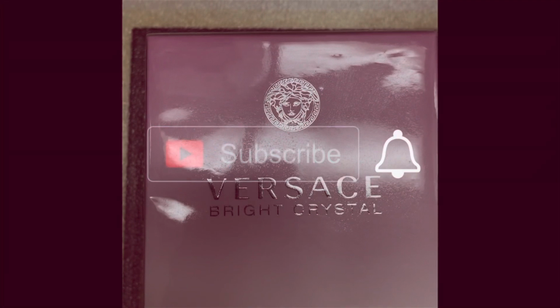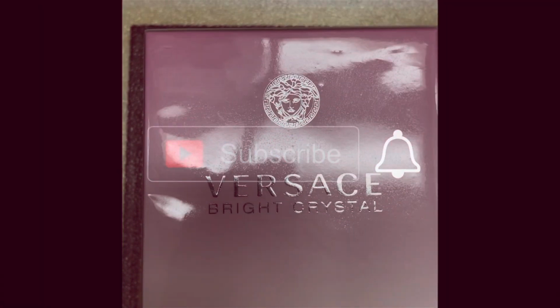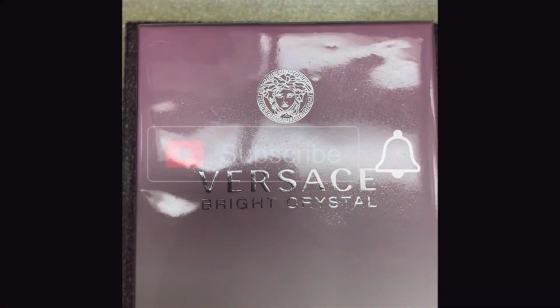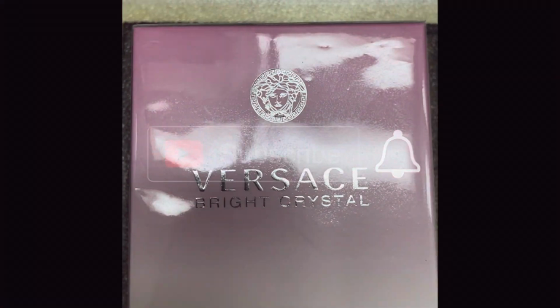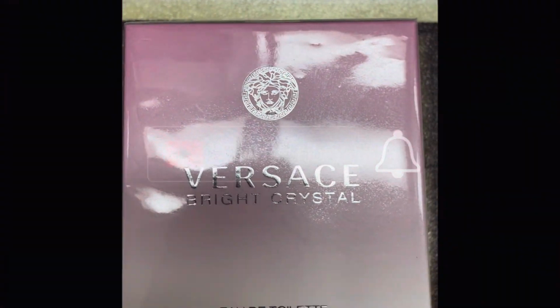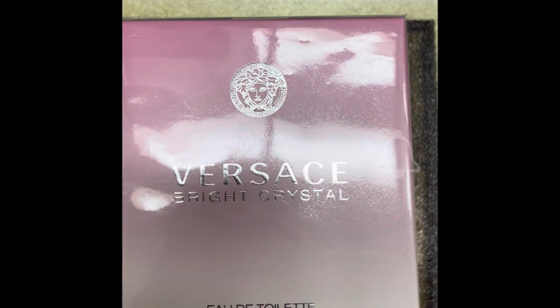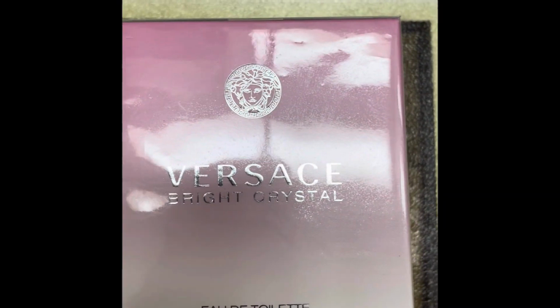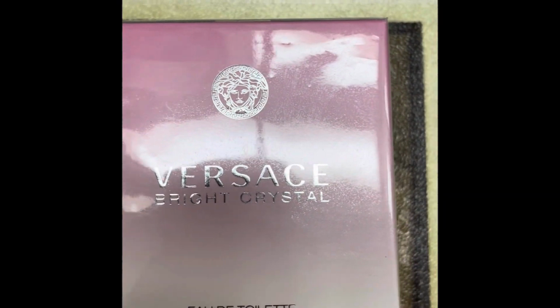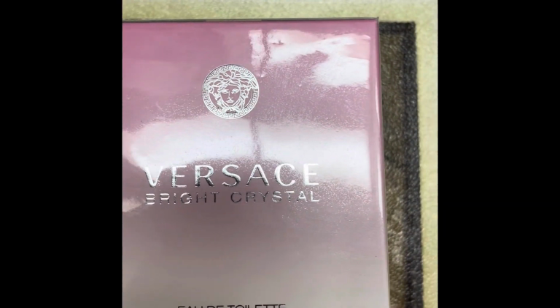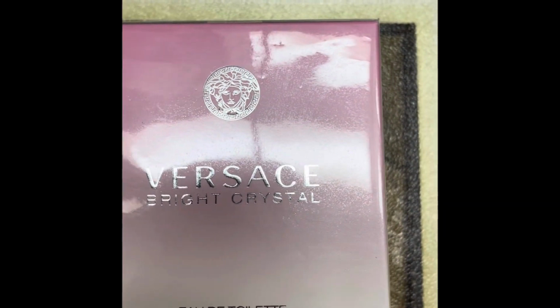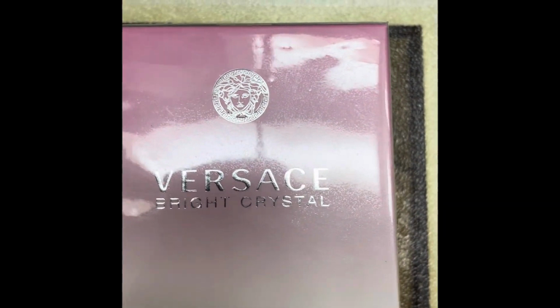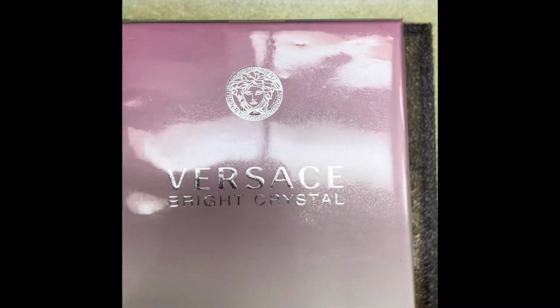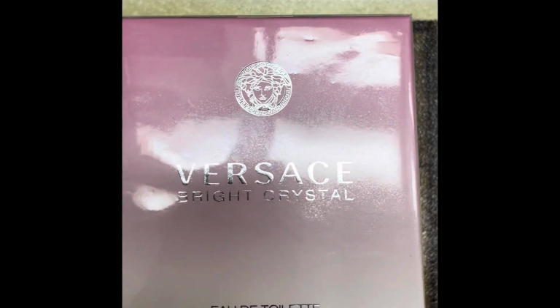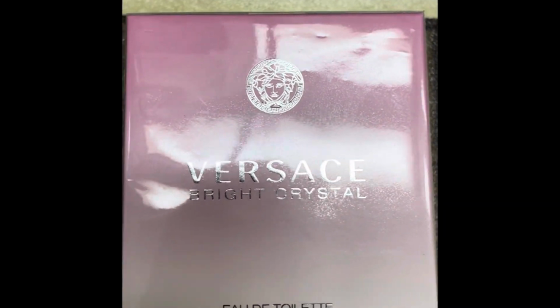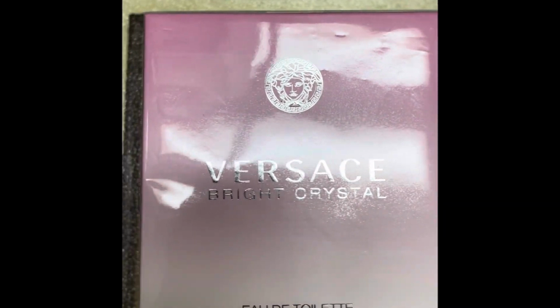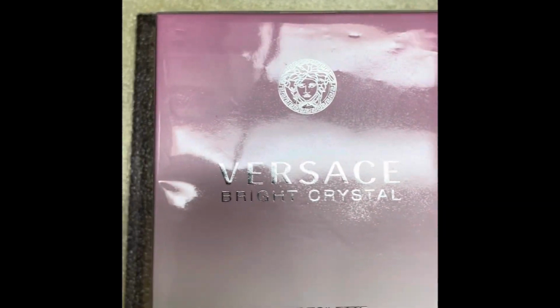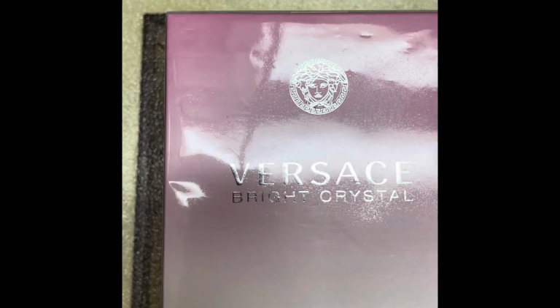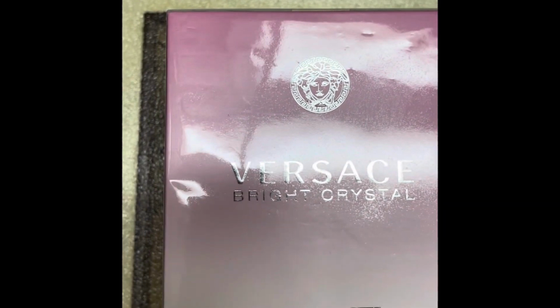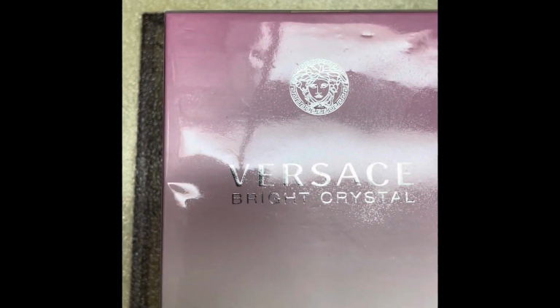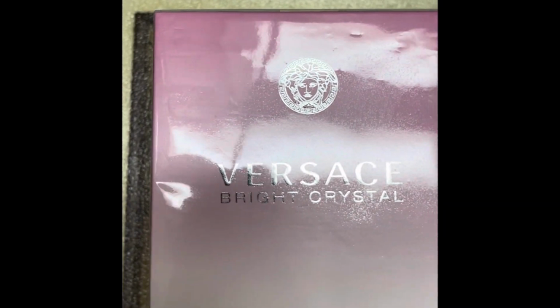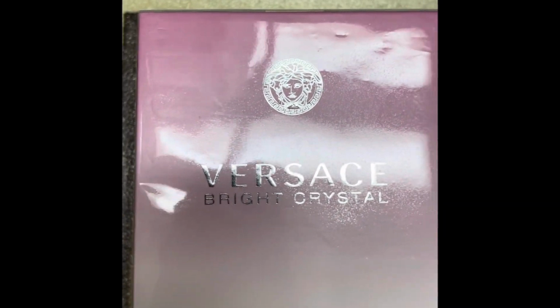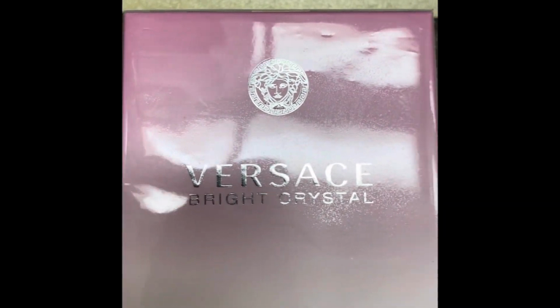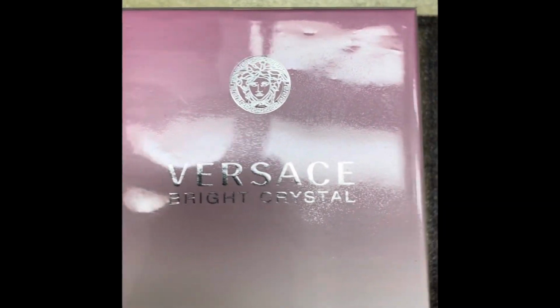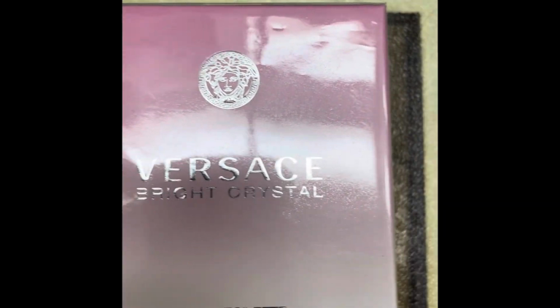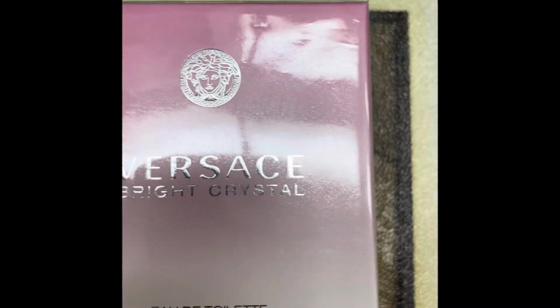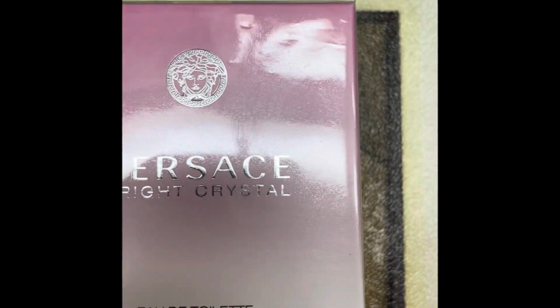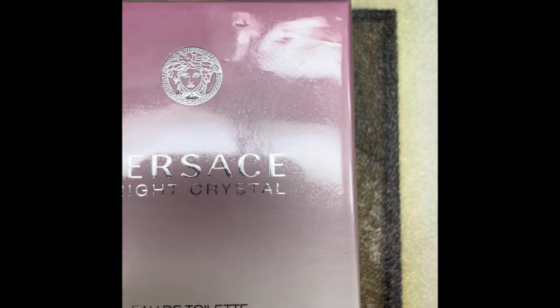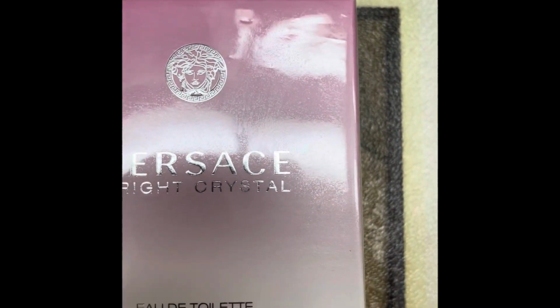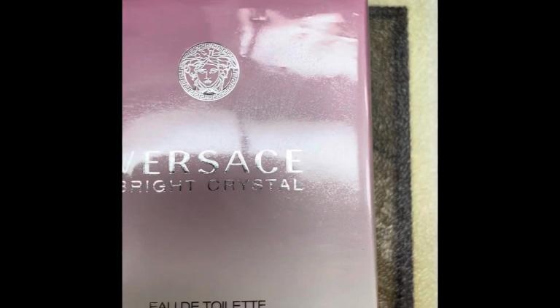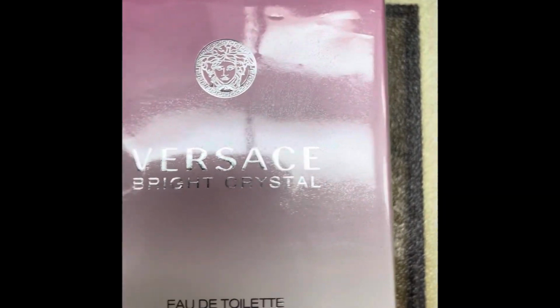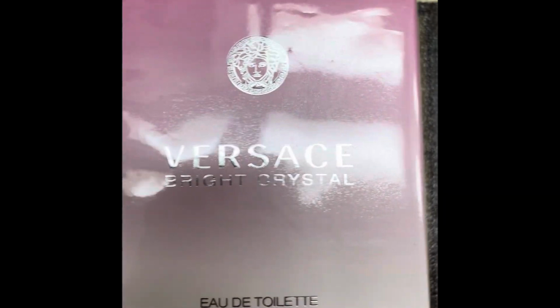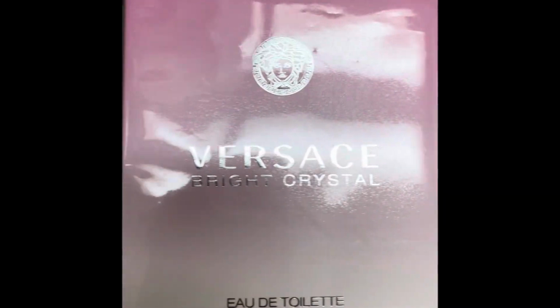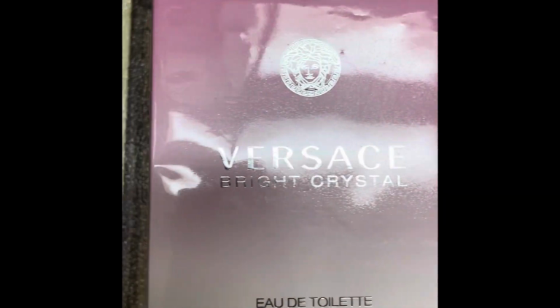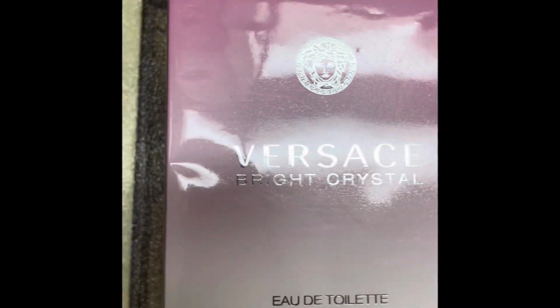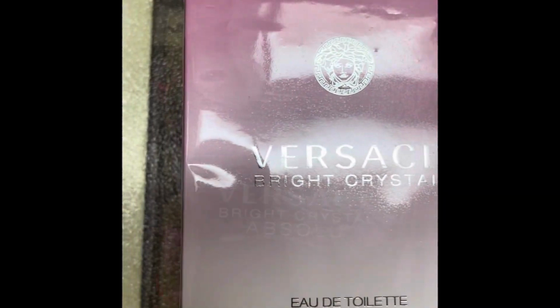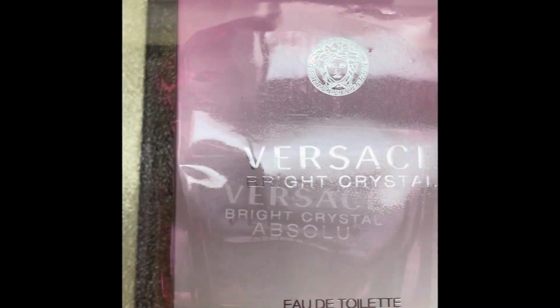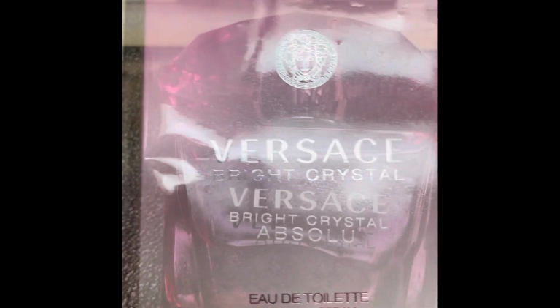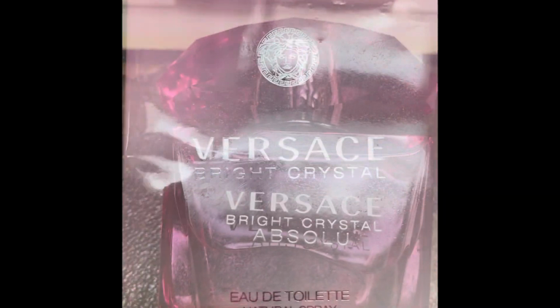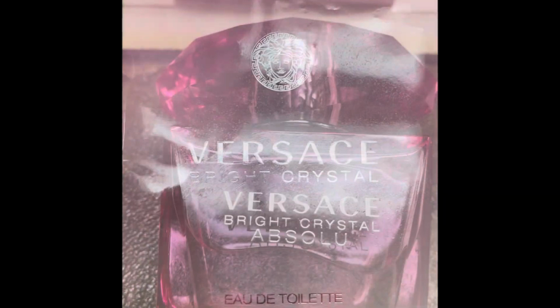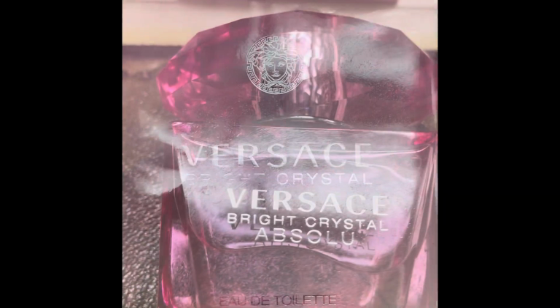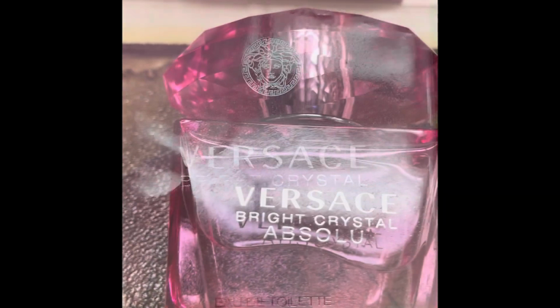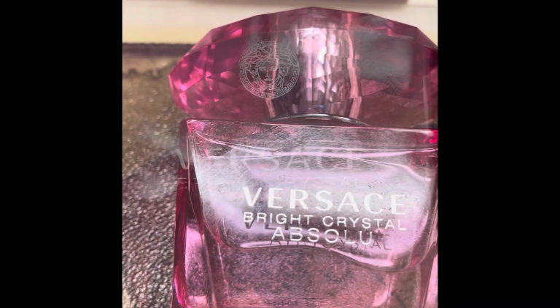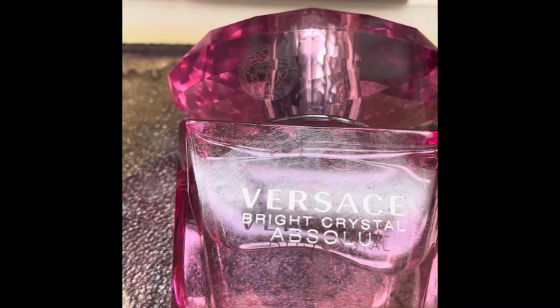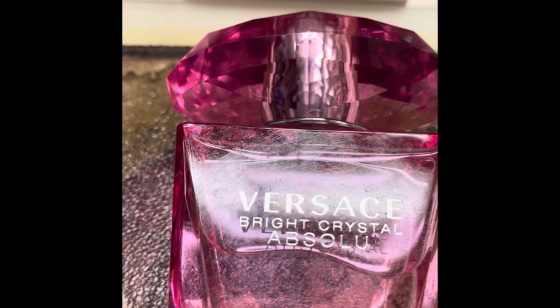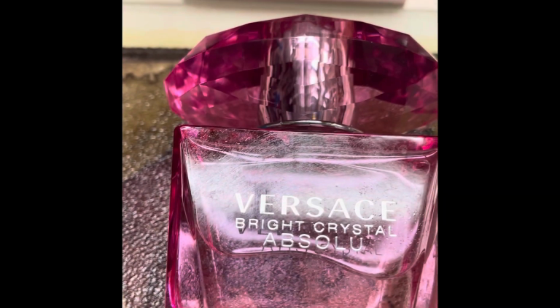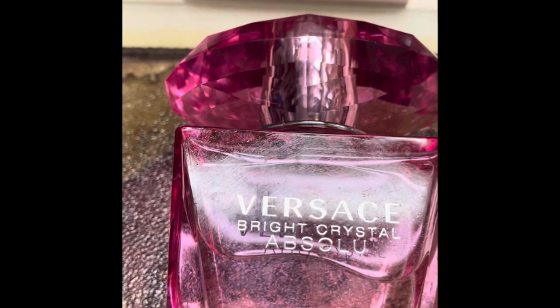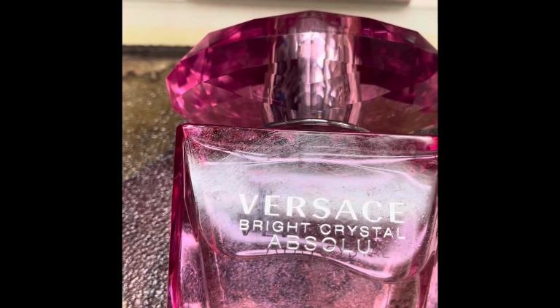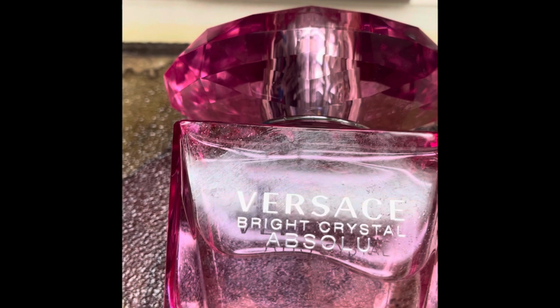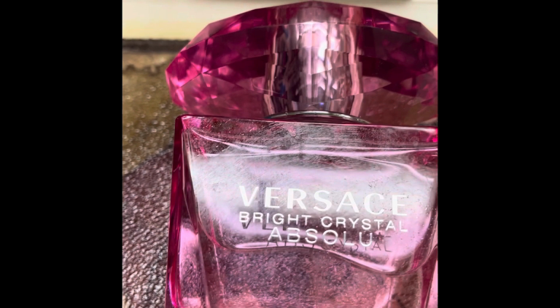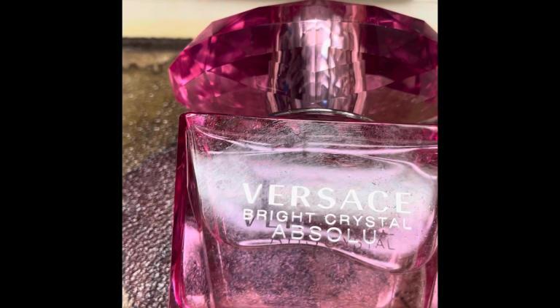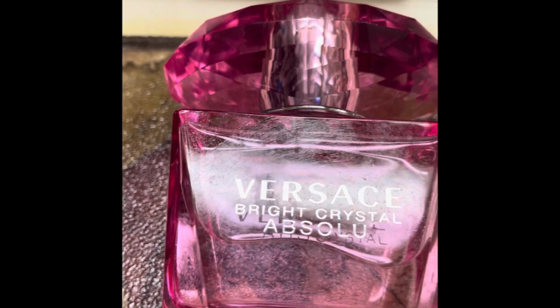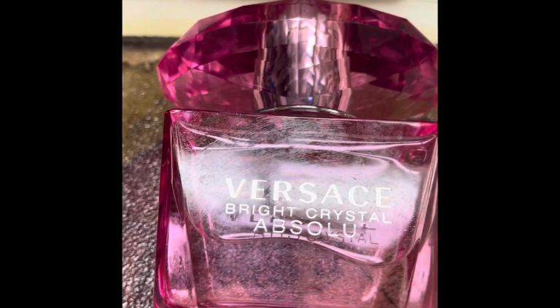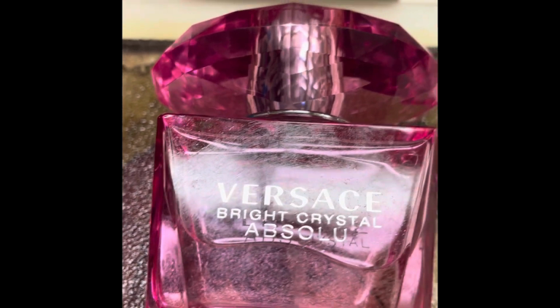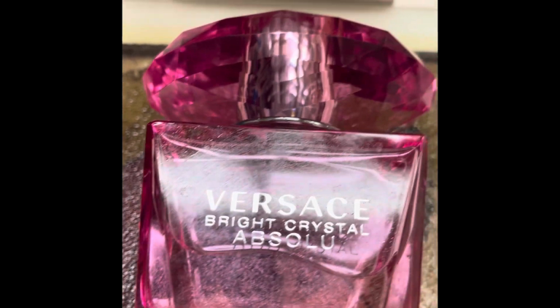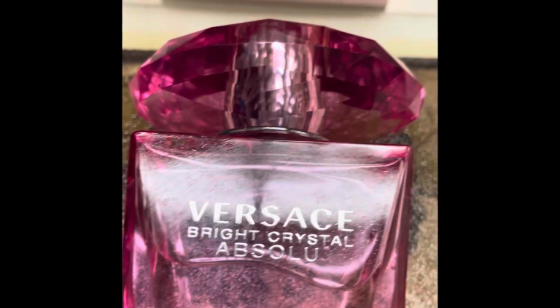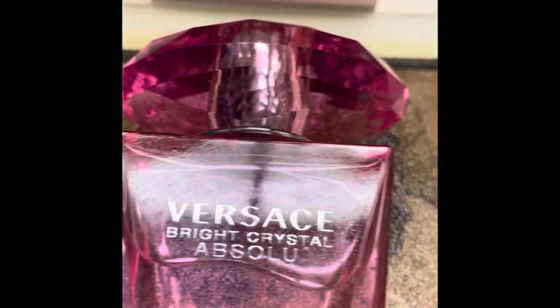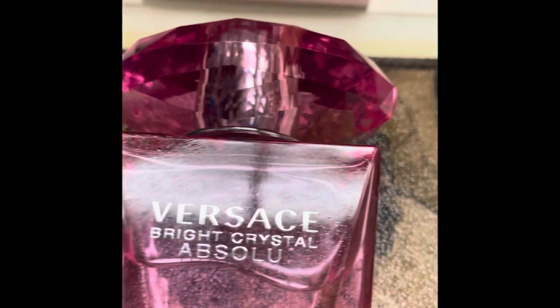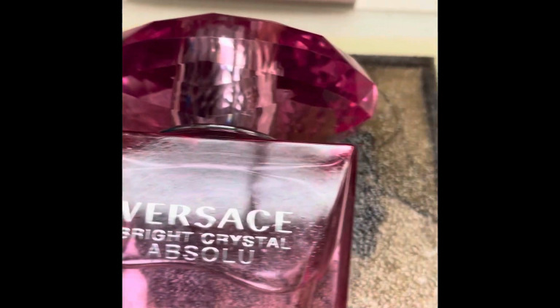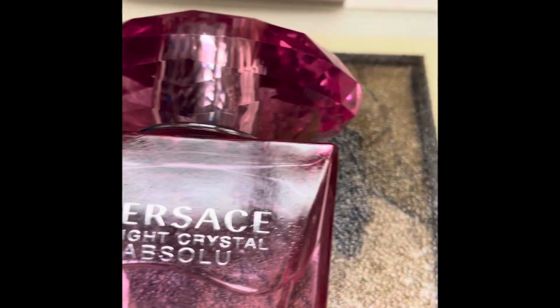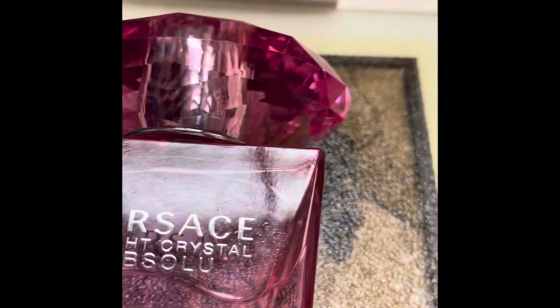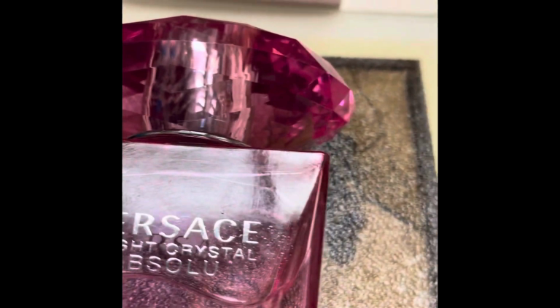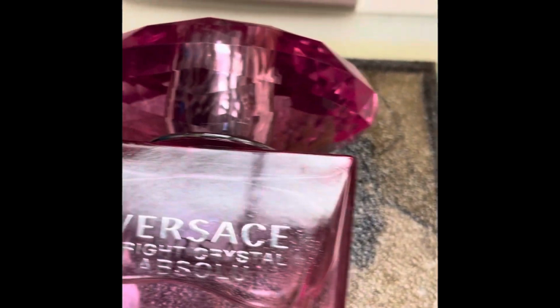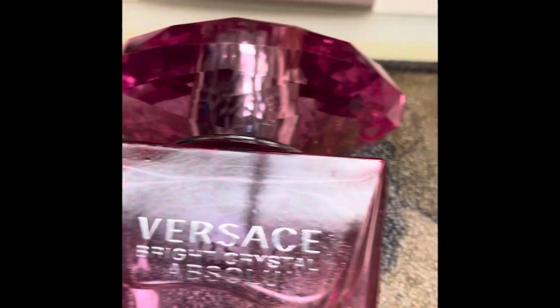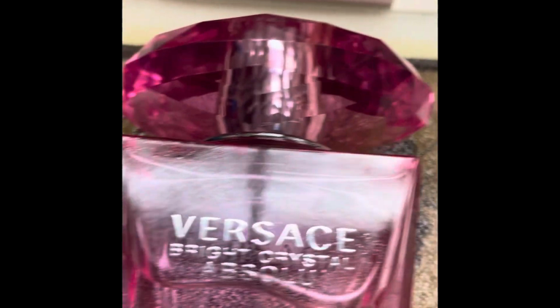This is Bersassi Bright Crystal. This is the Bersassi Bright Crystal Axolo.